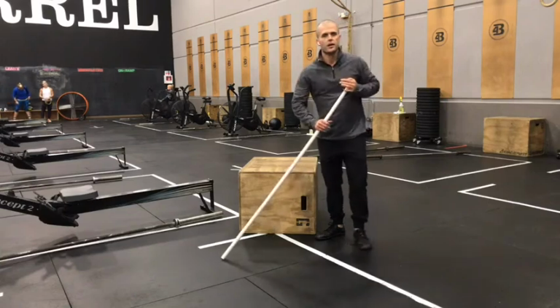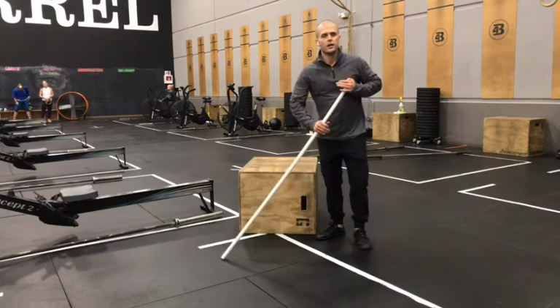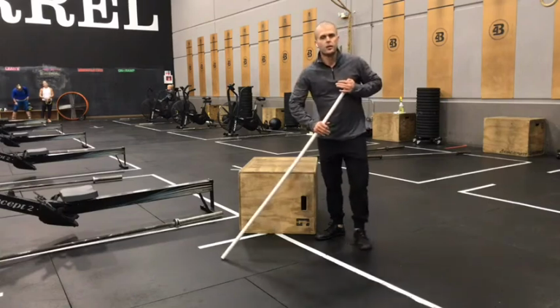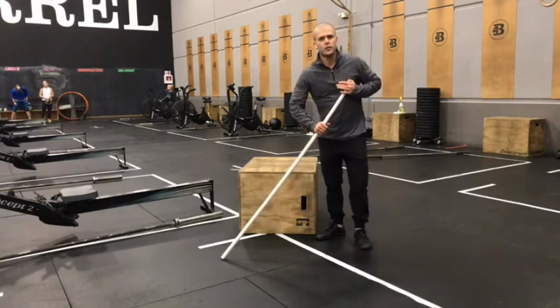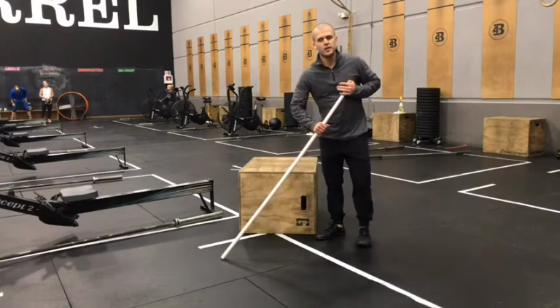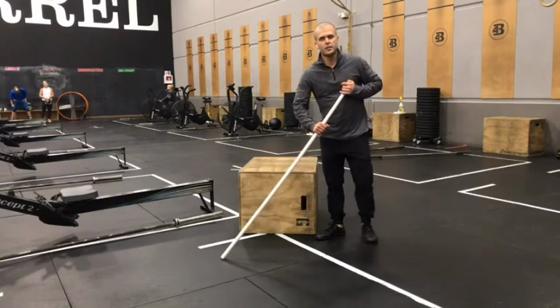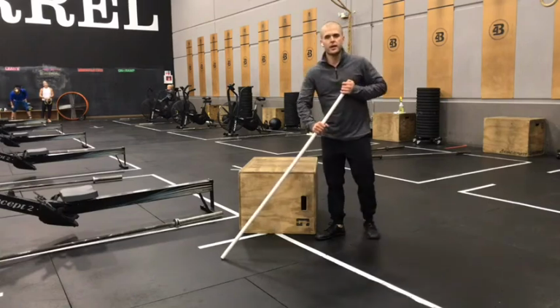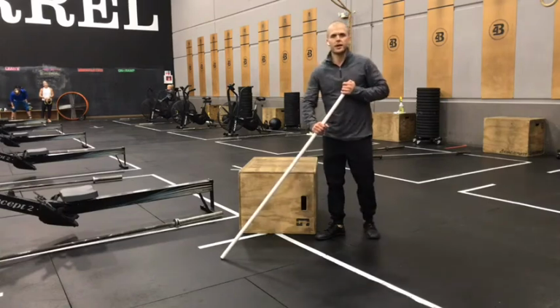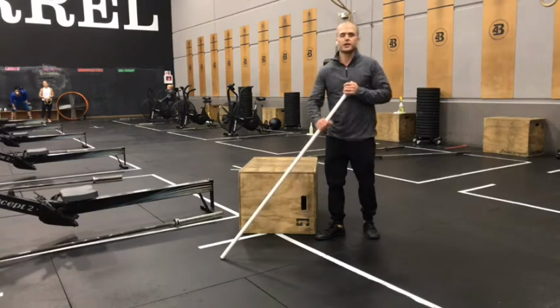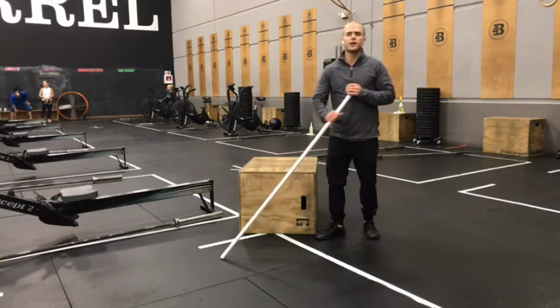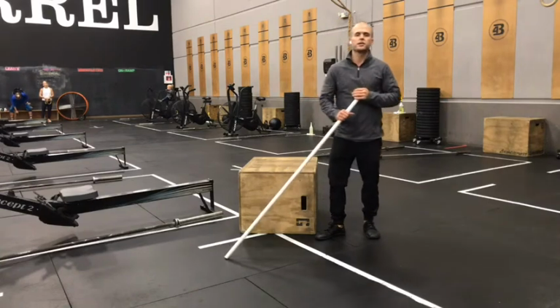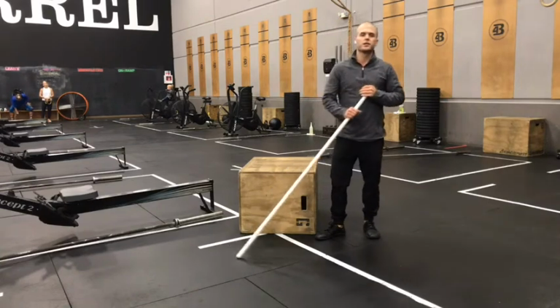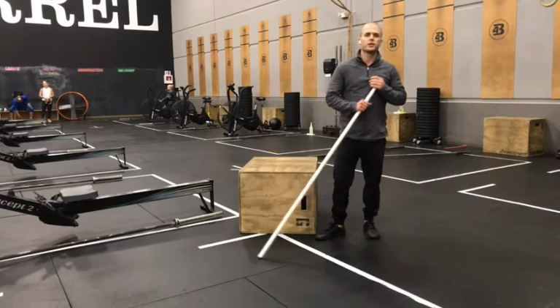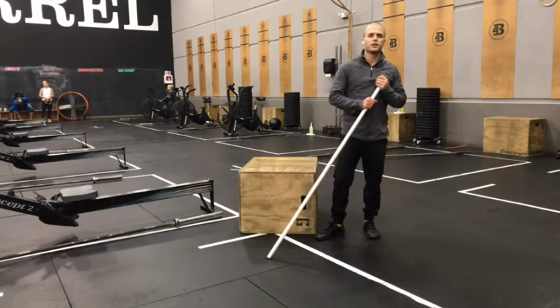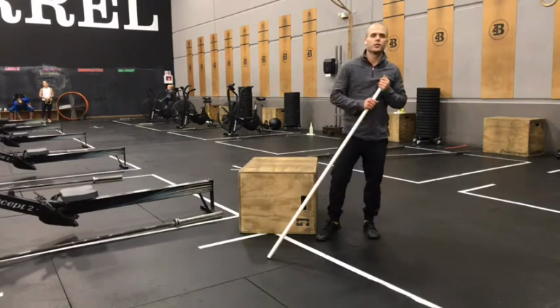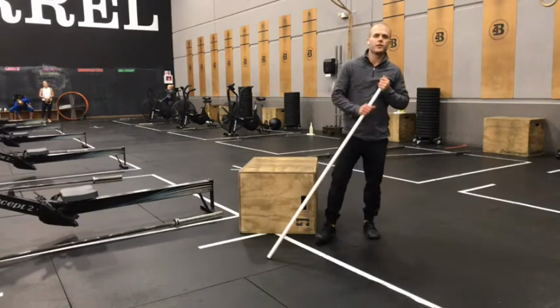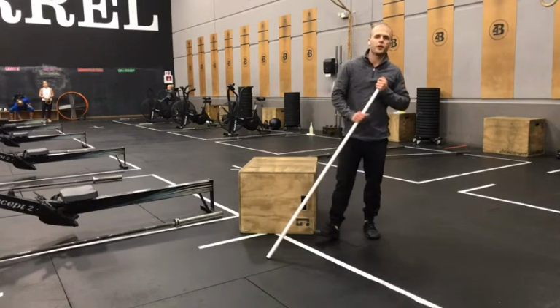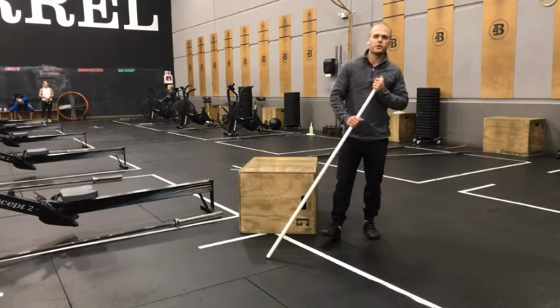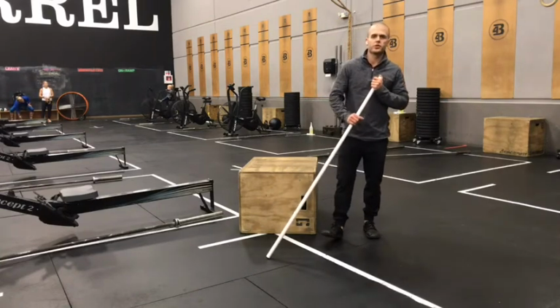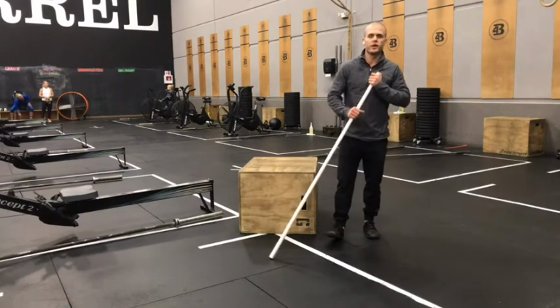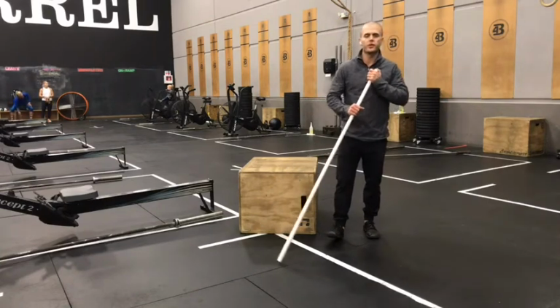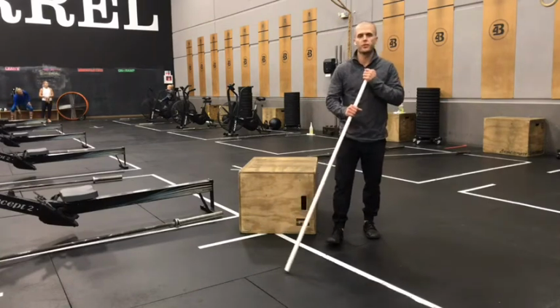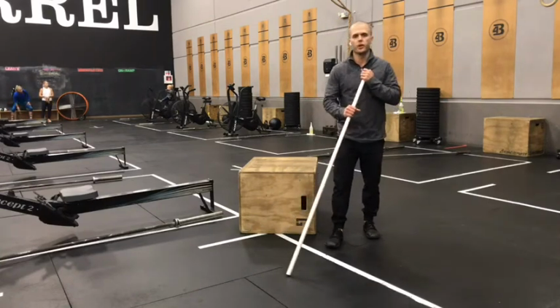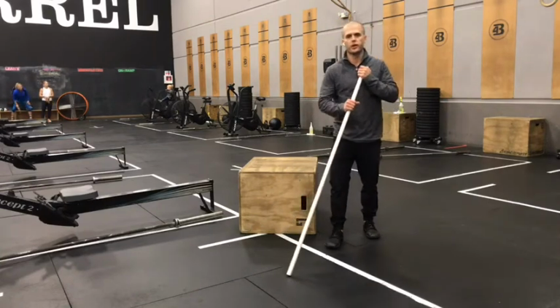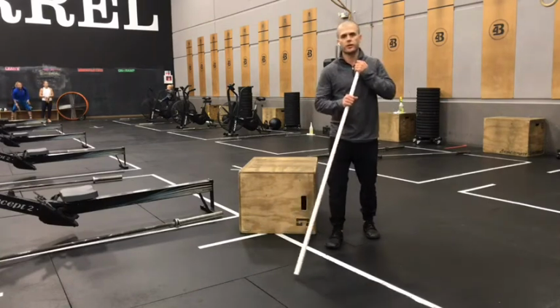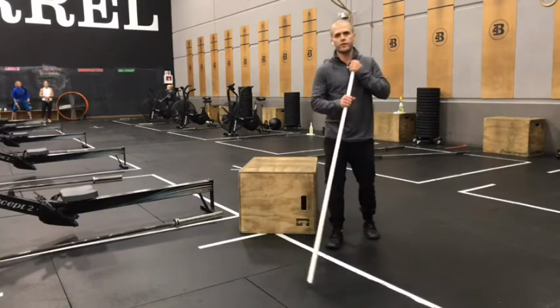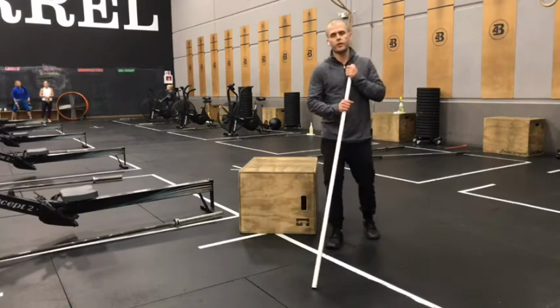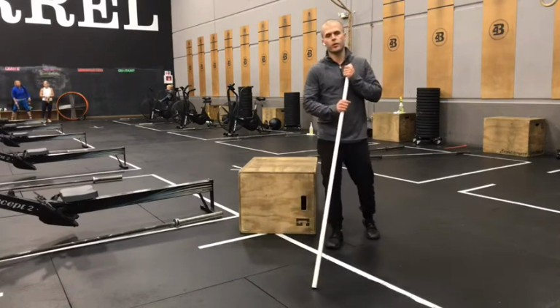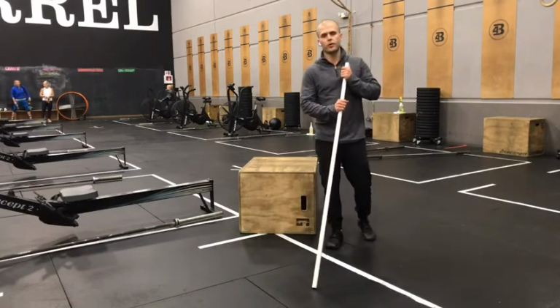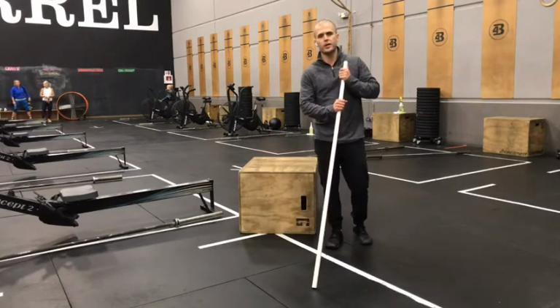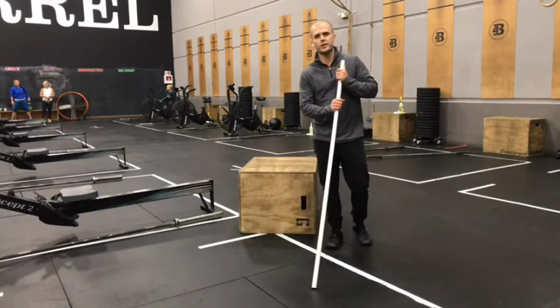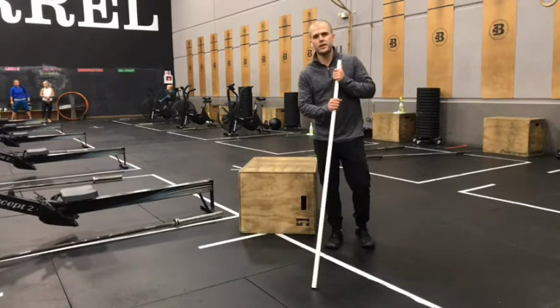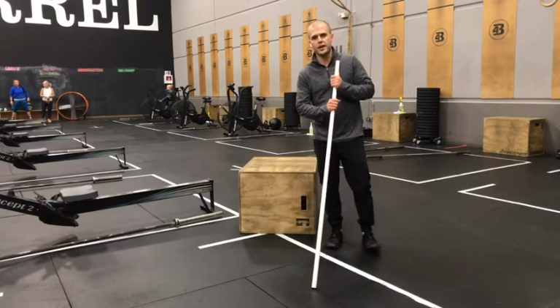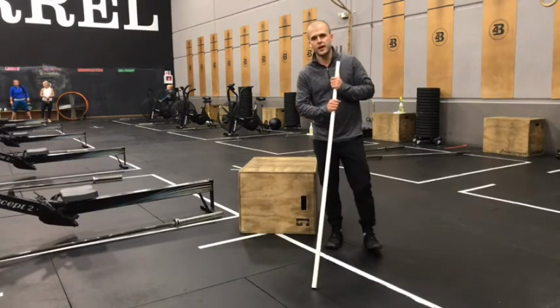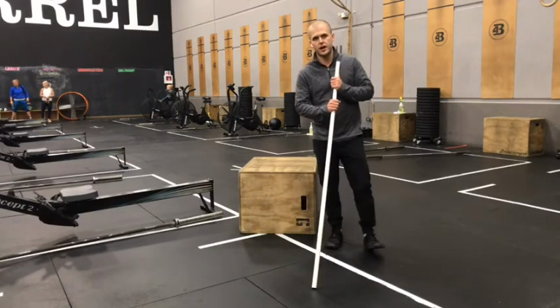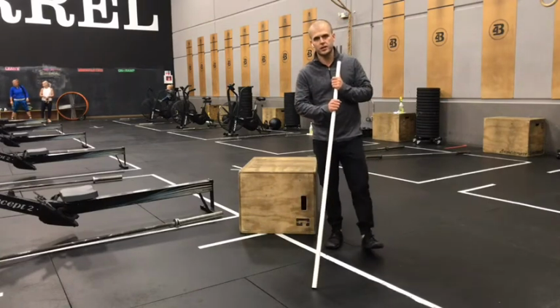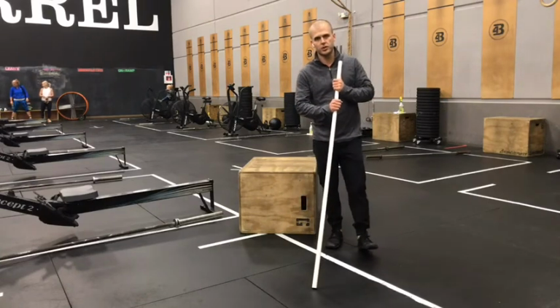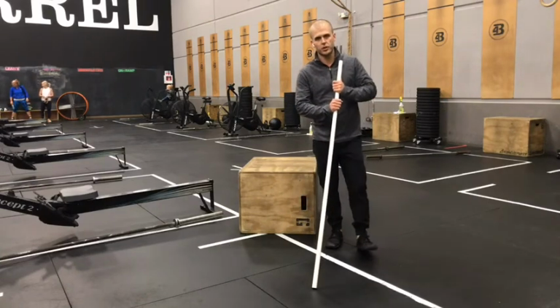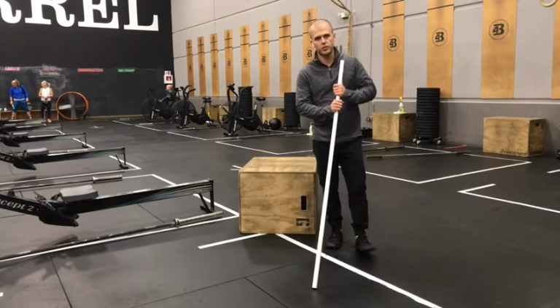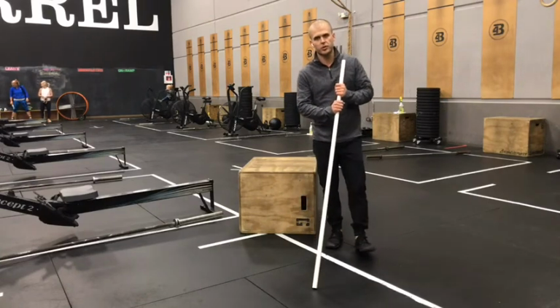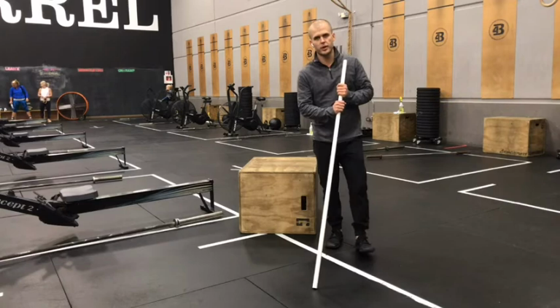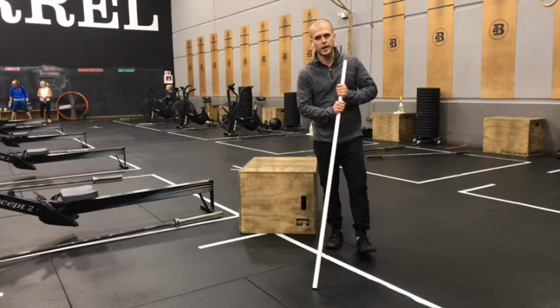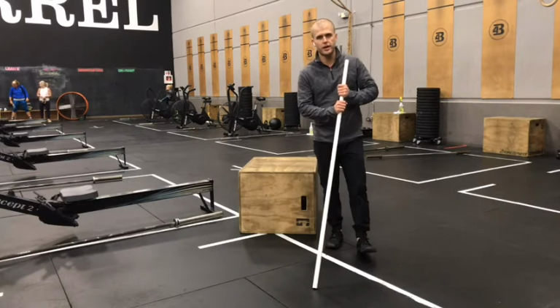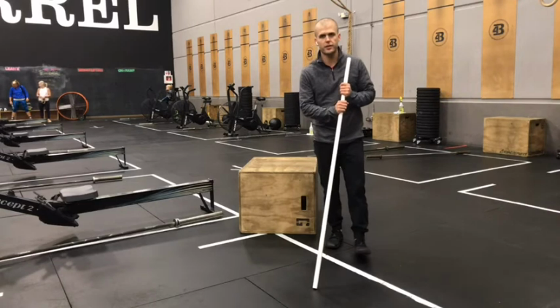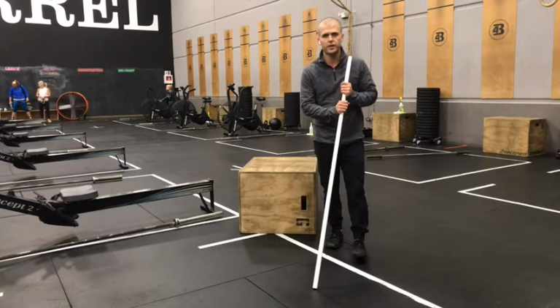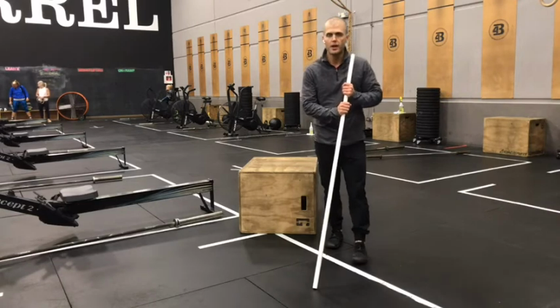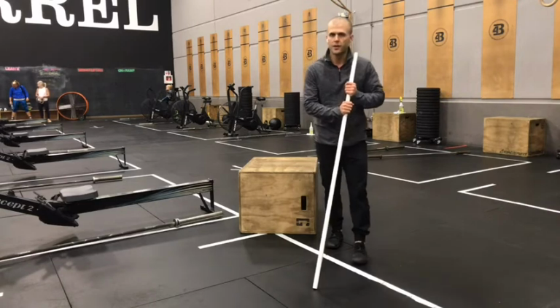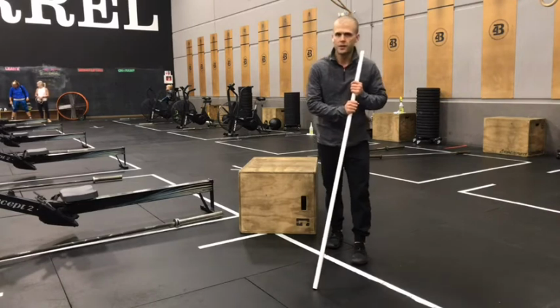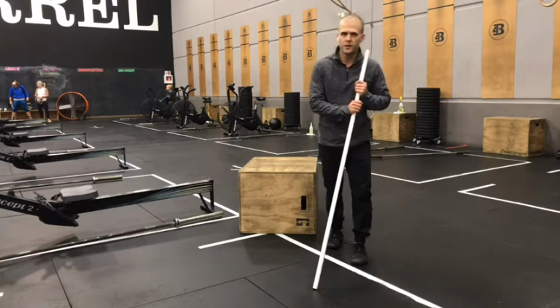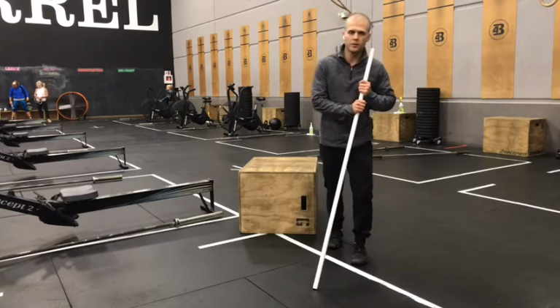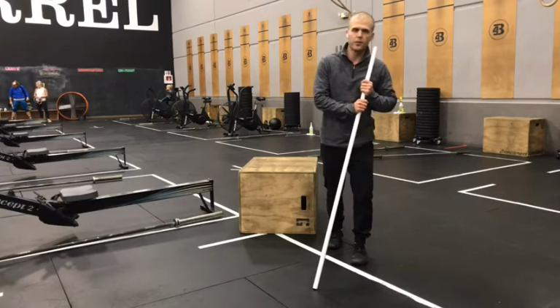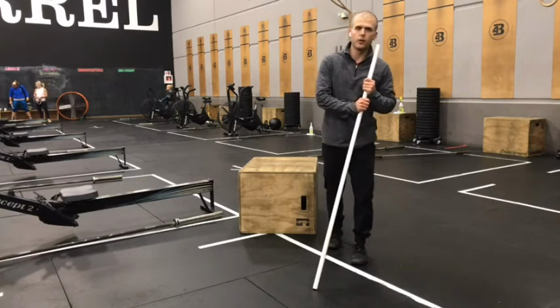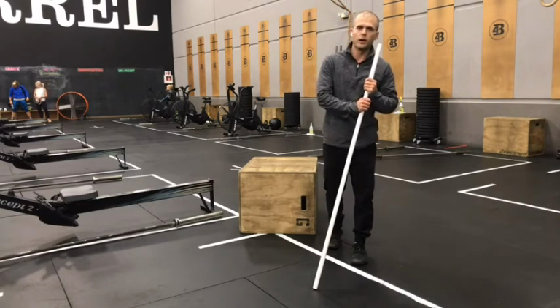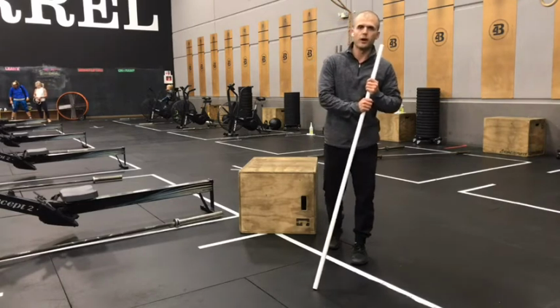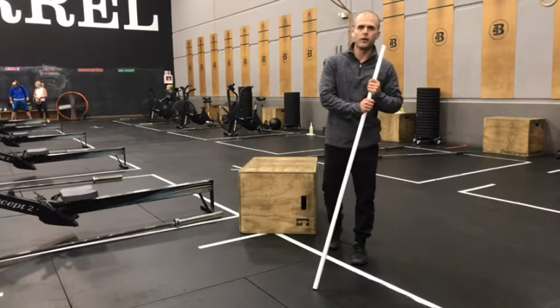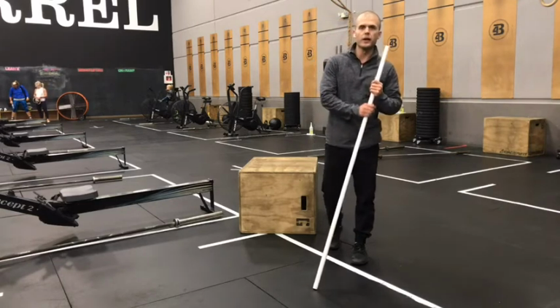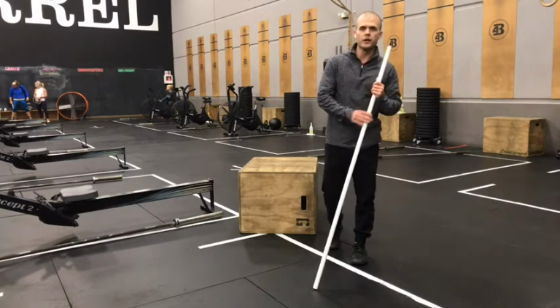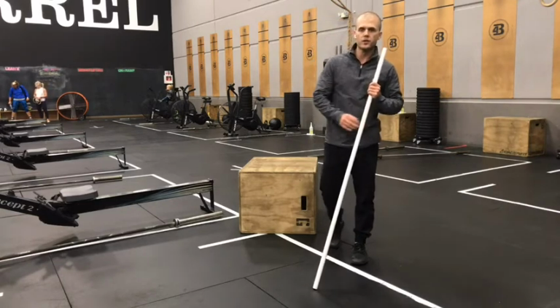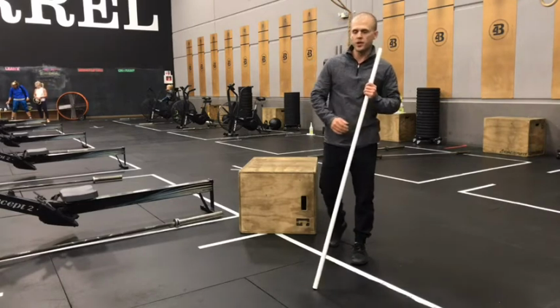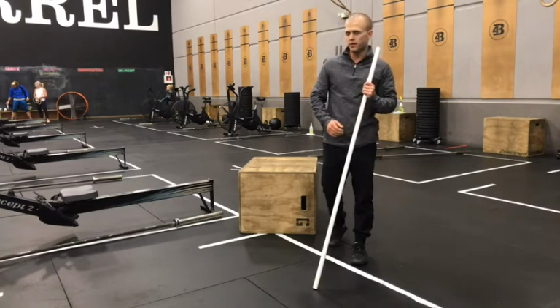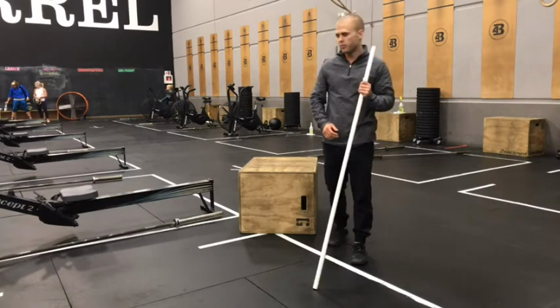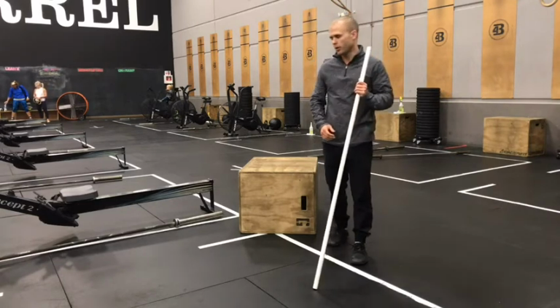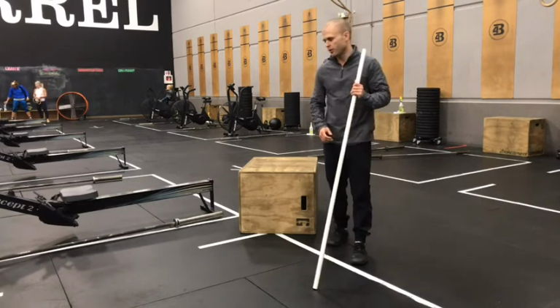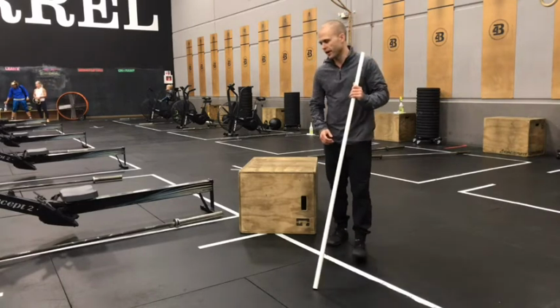What's up gang? Case here with our strength work for Wednesday, October 28th. This is for our in-gym program.